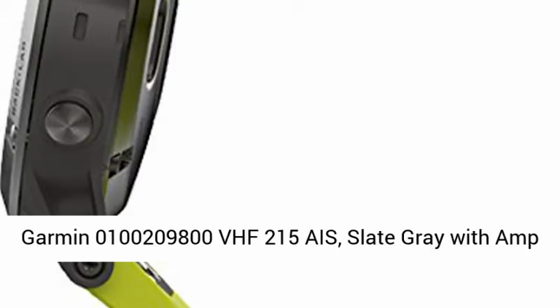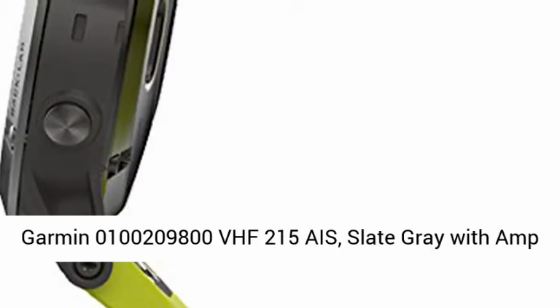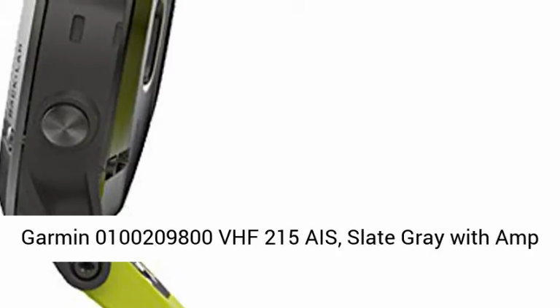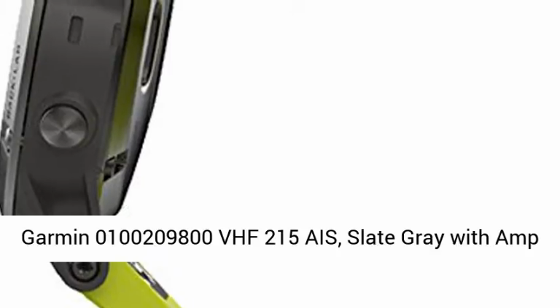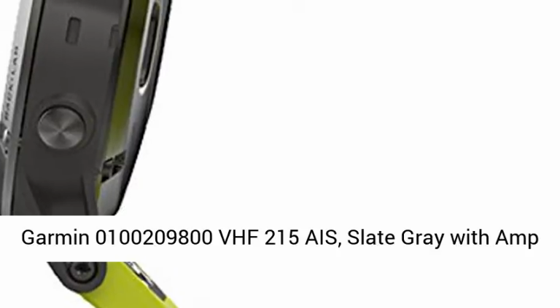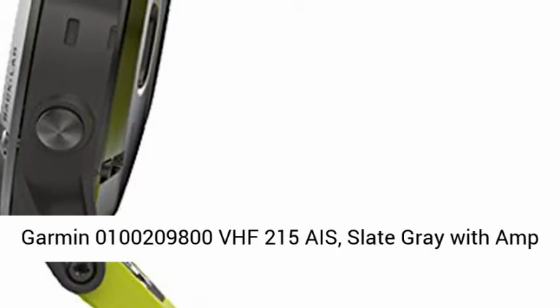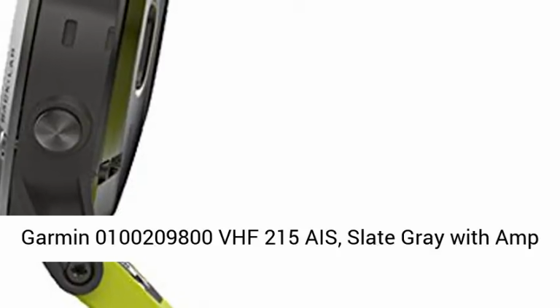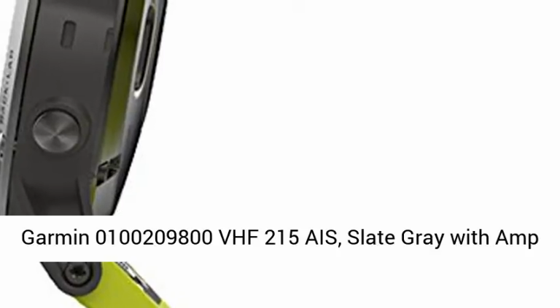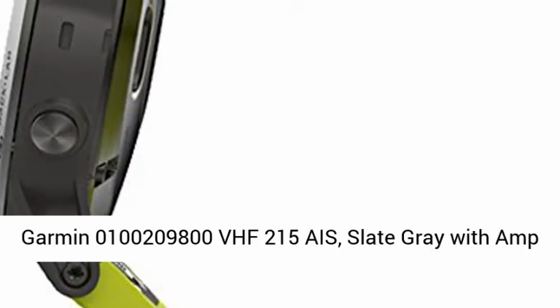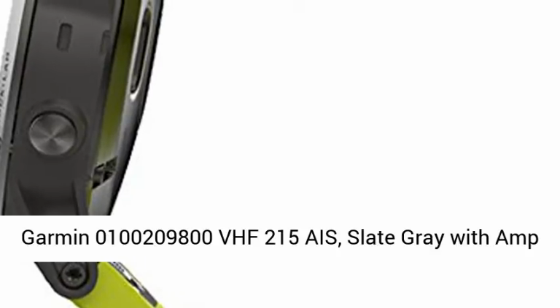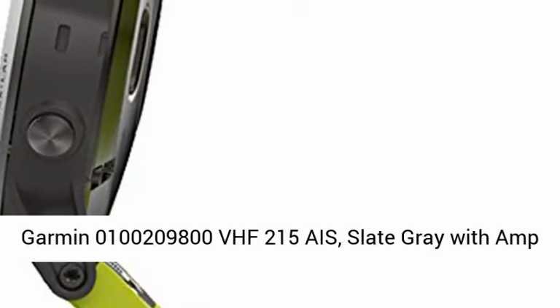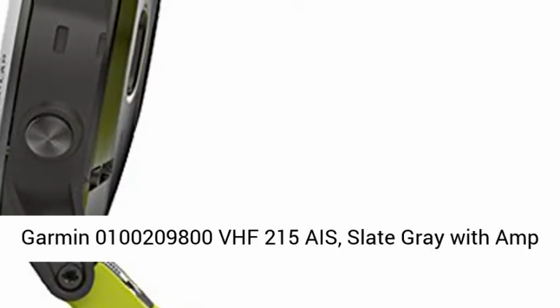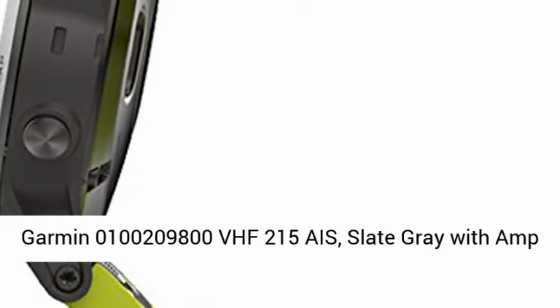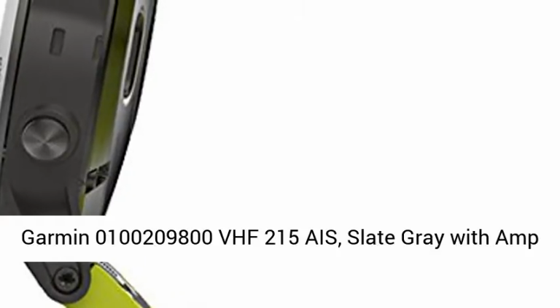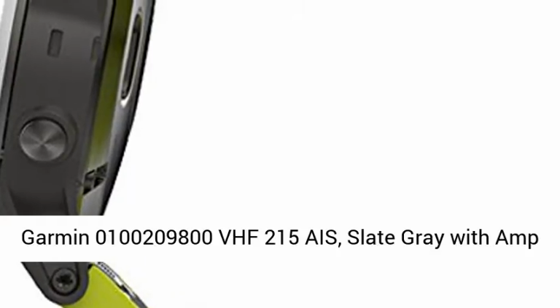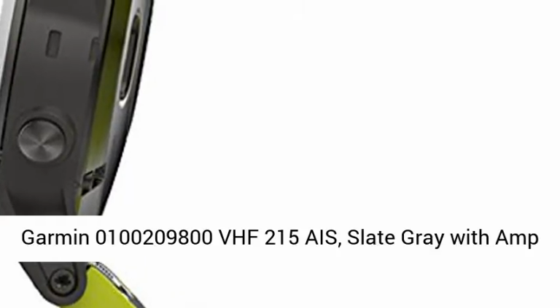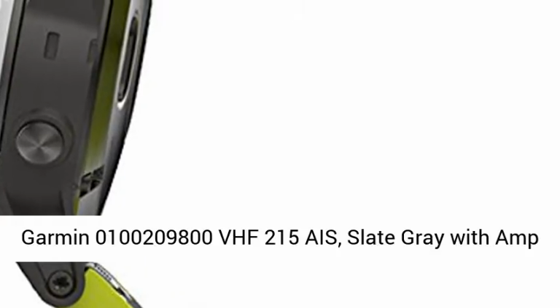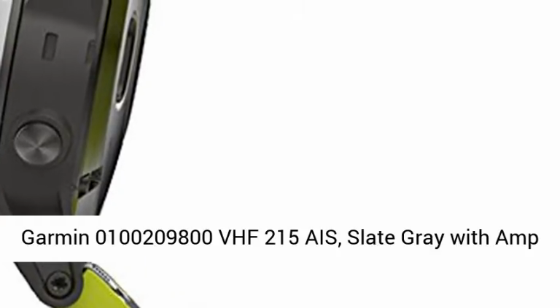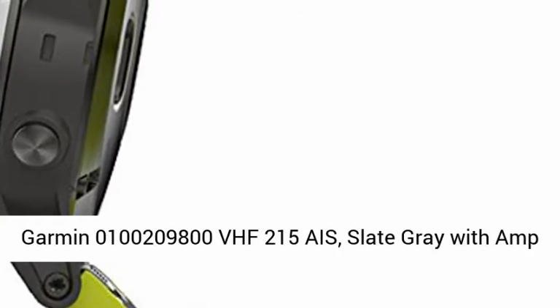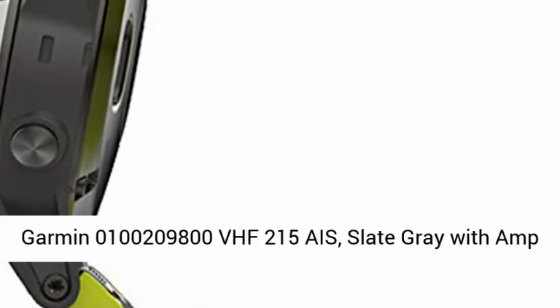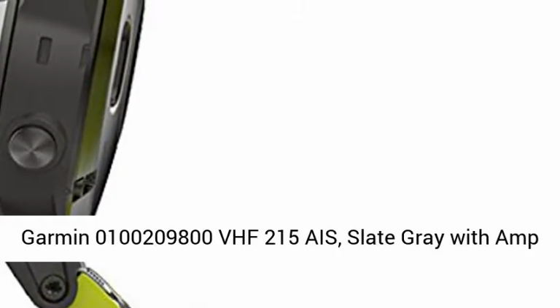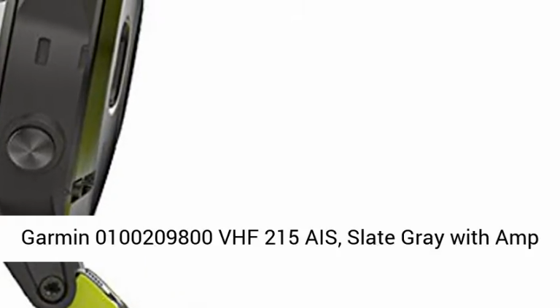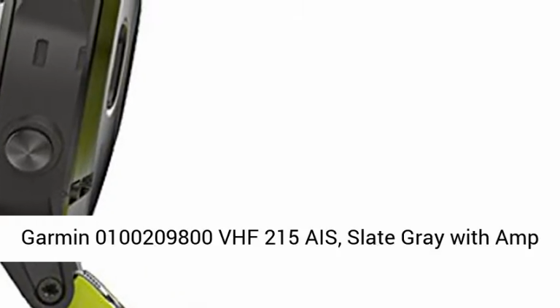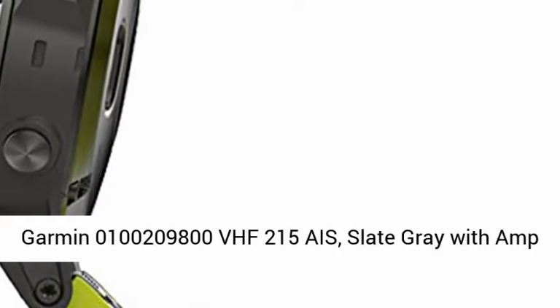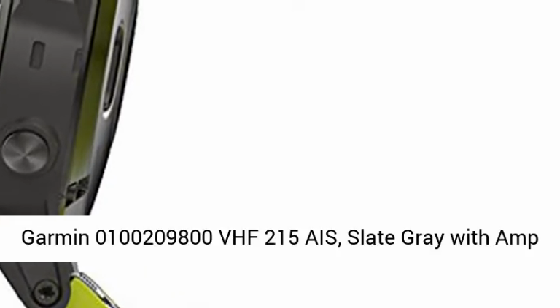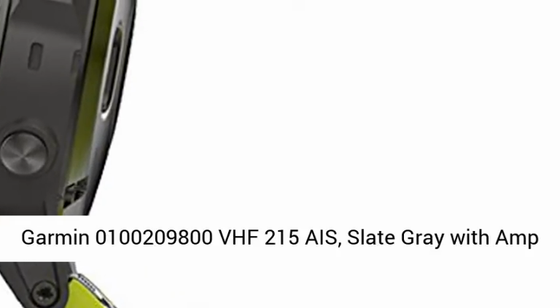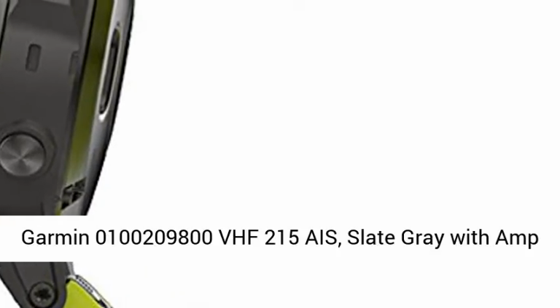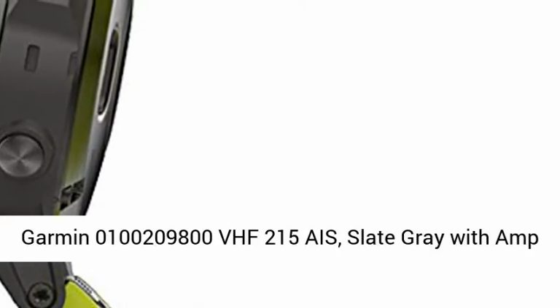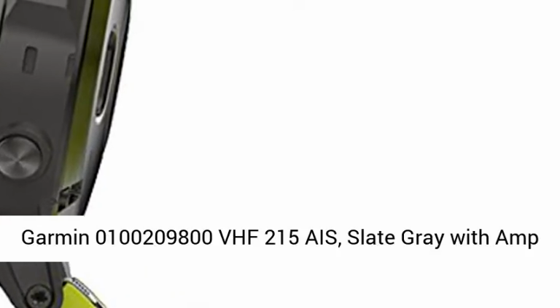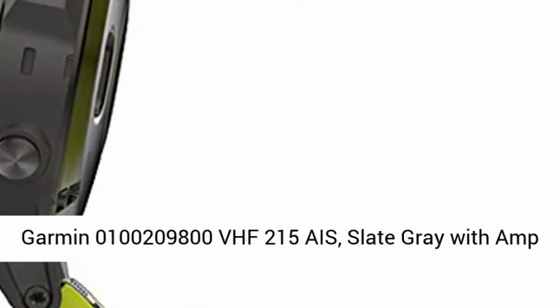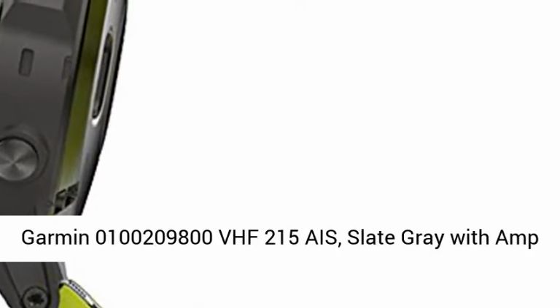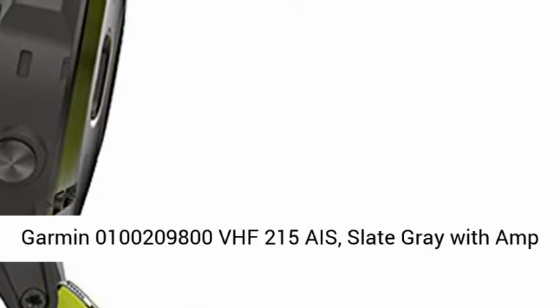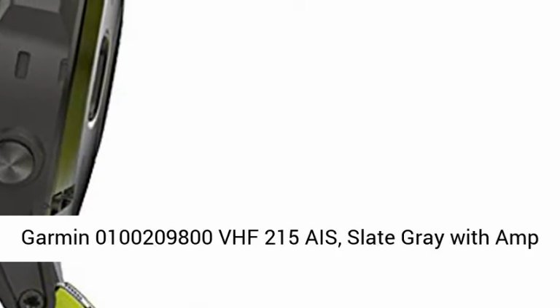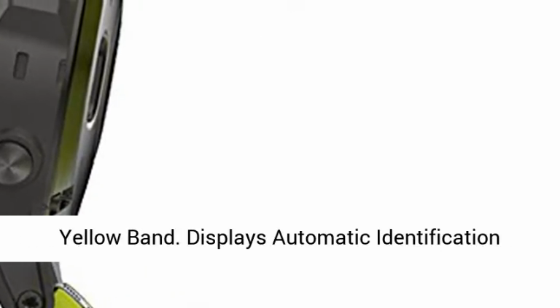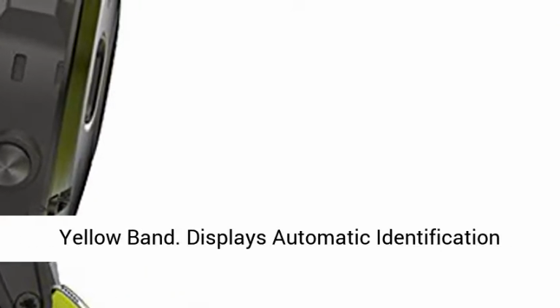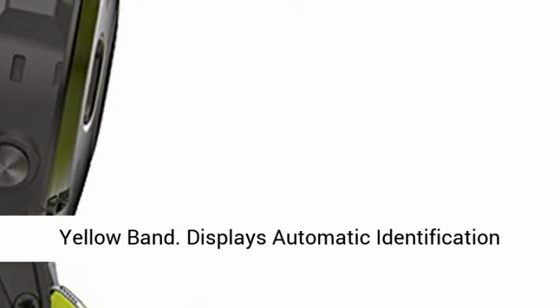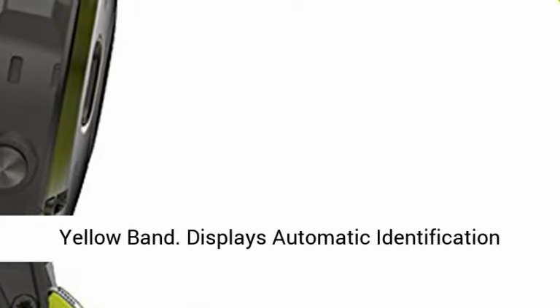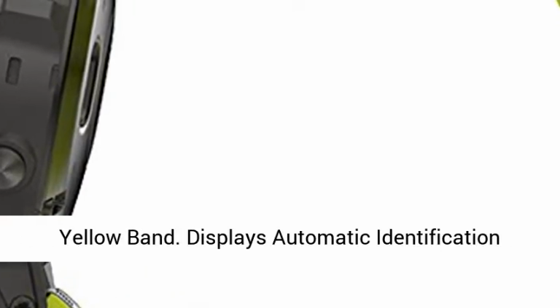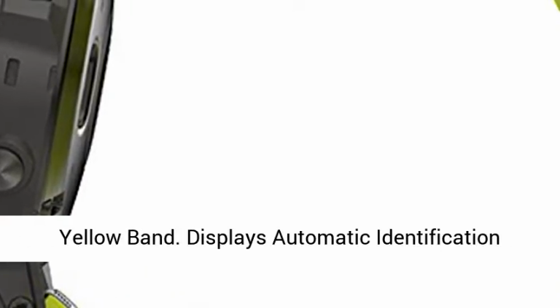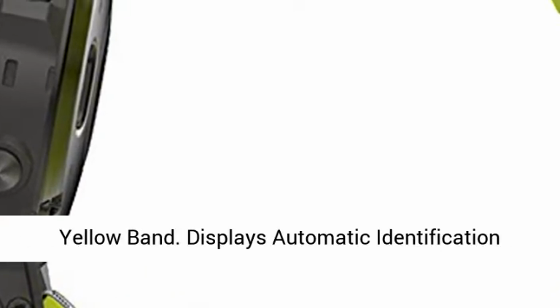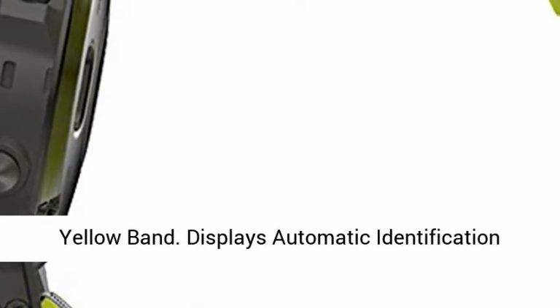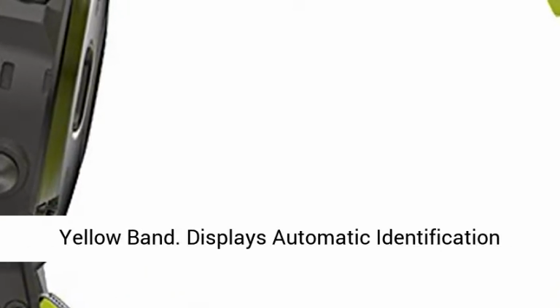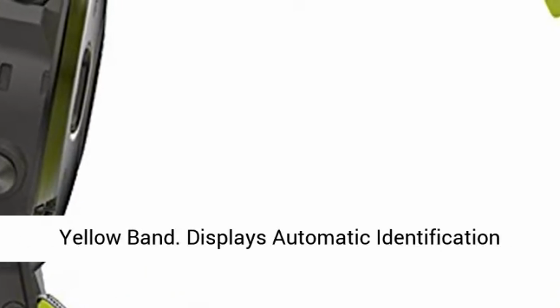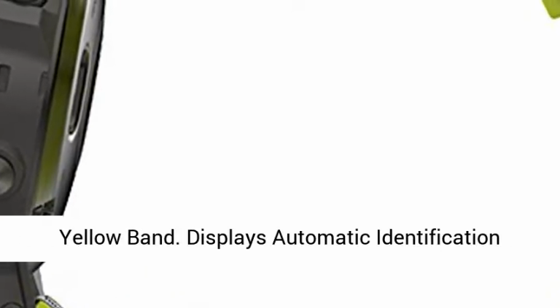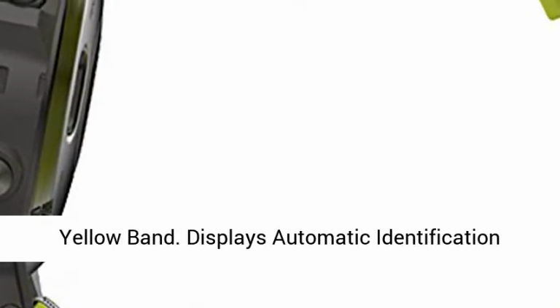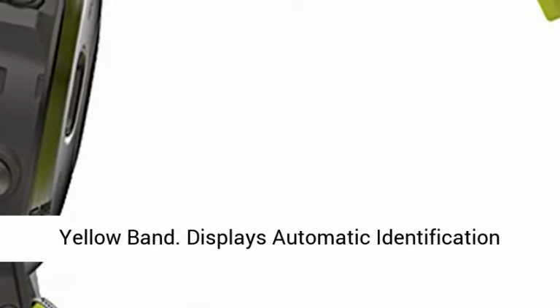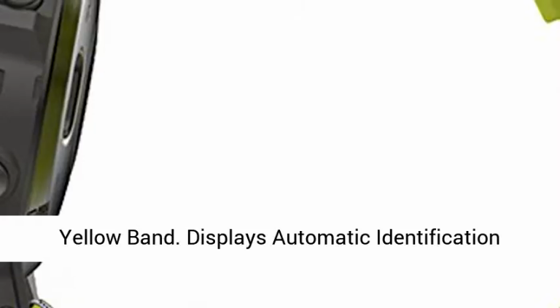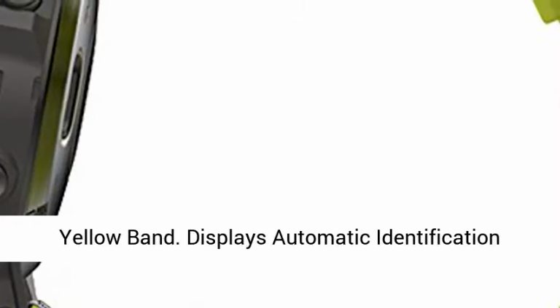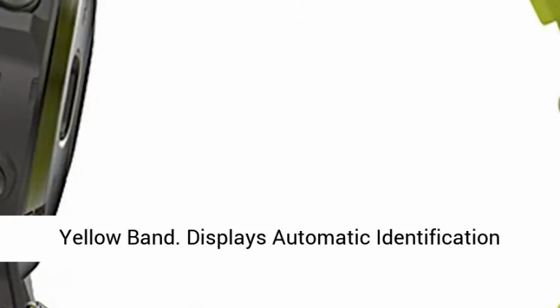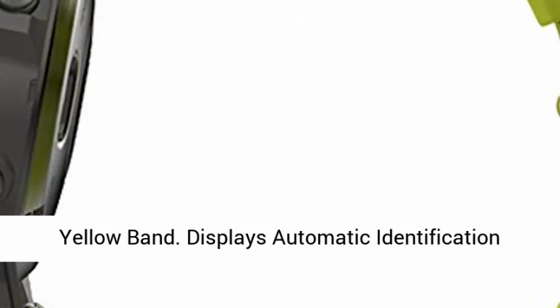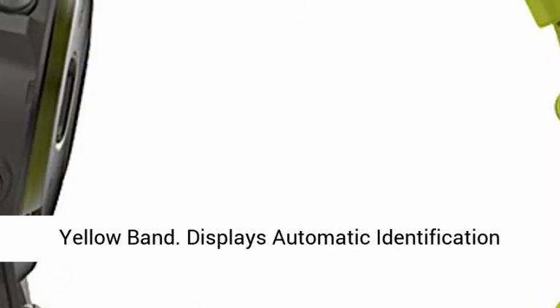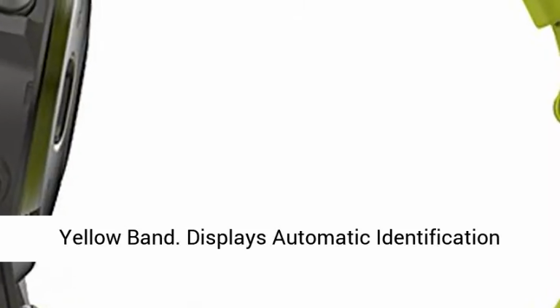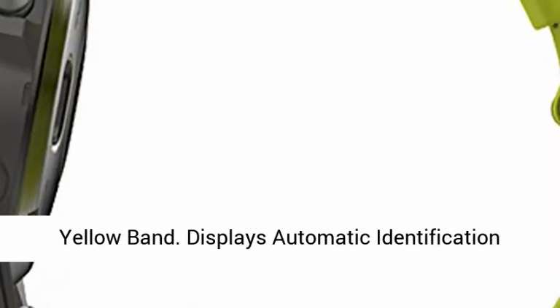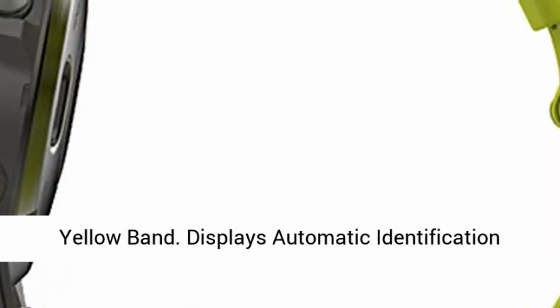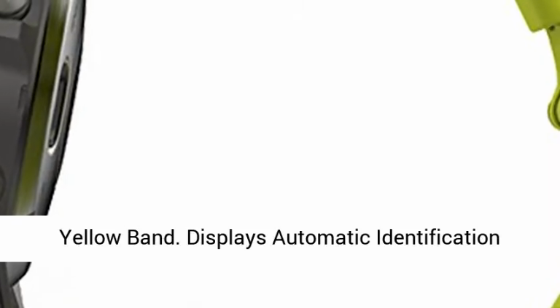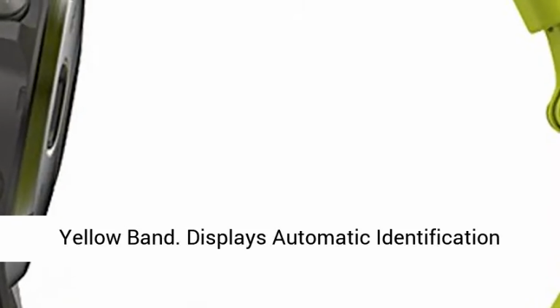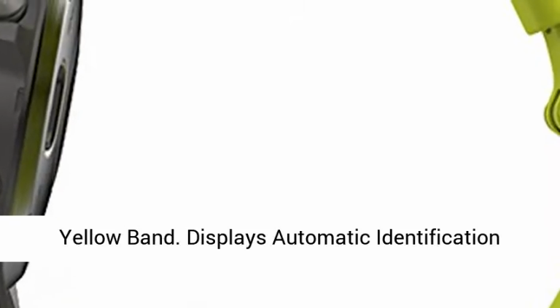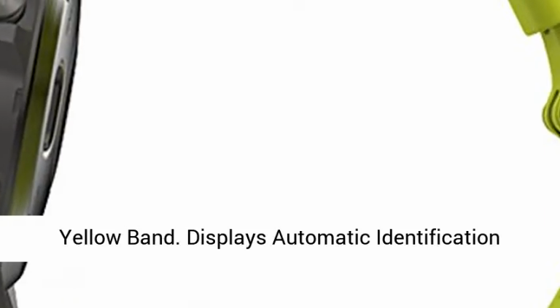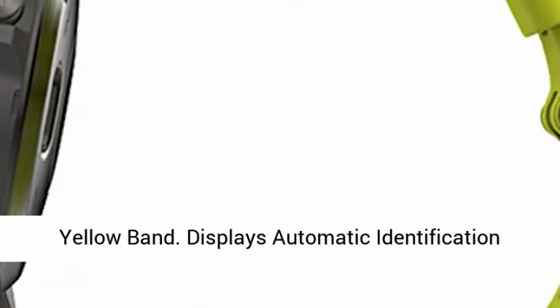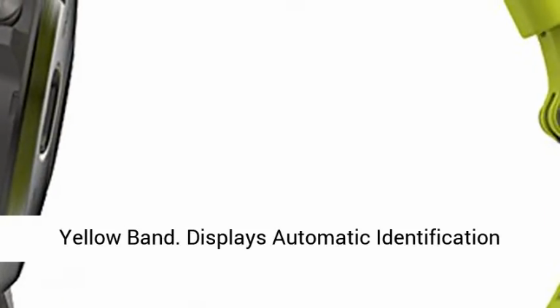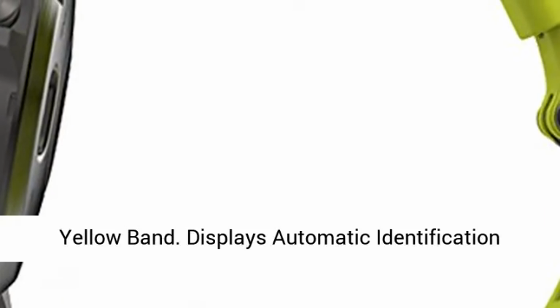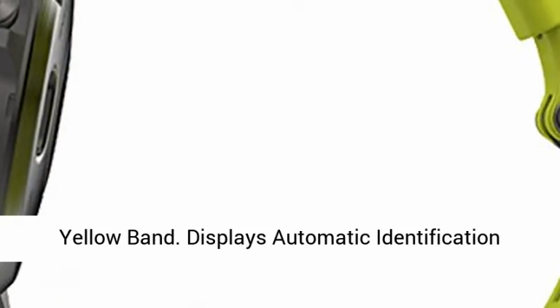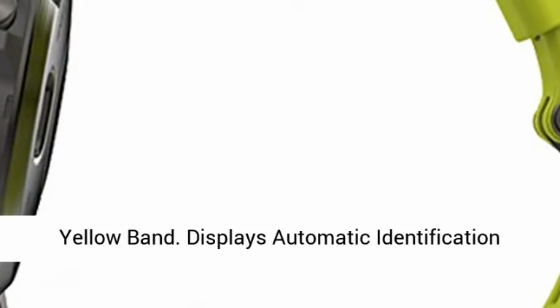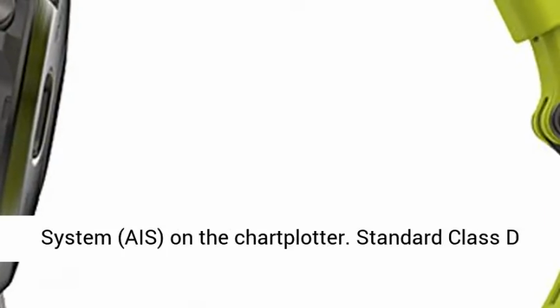Garmin 0100209800 VHF215 ACE, slate gray with amp yellow band.